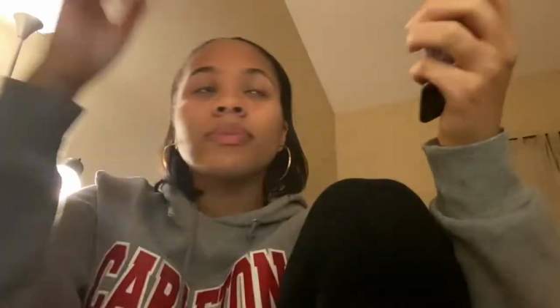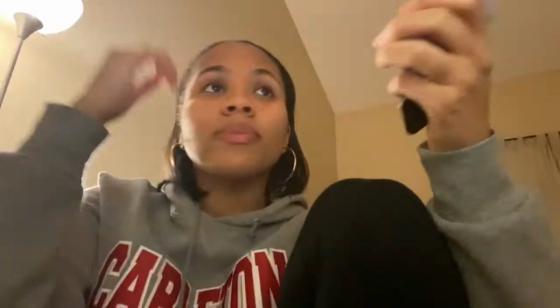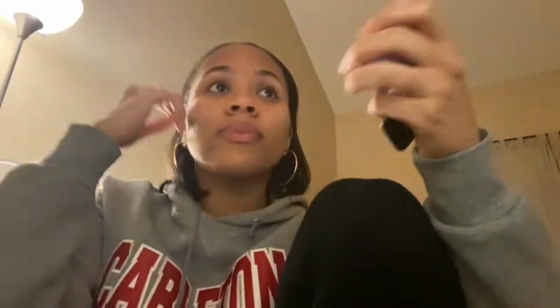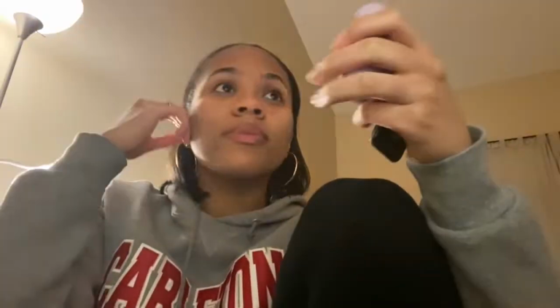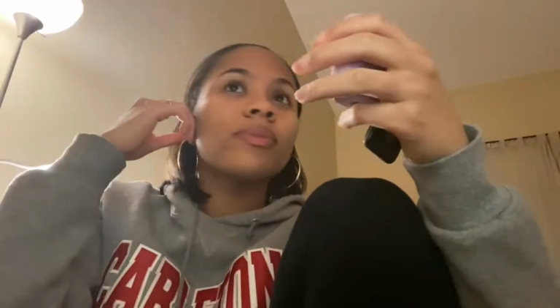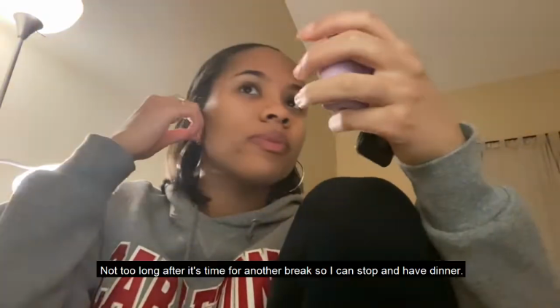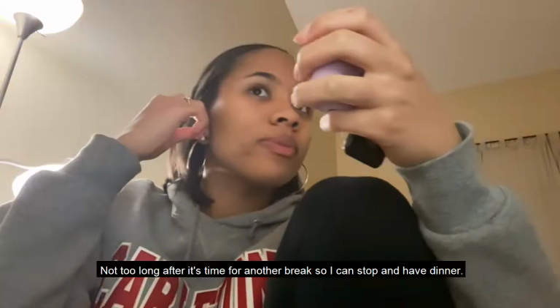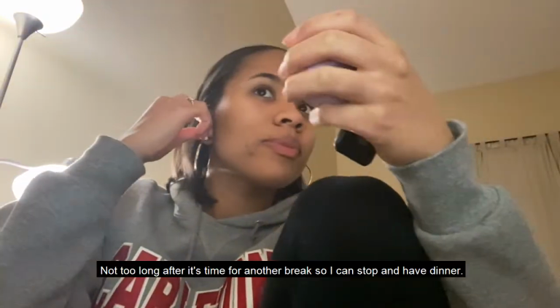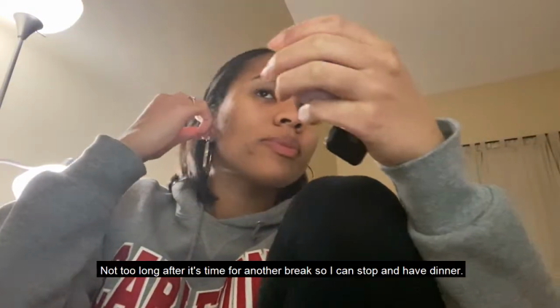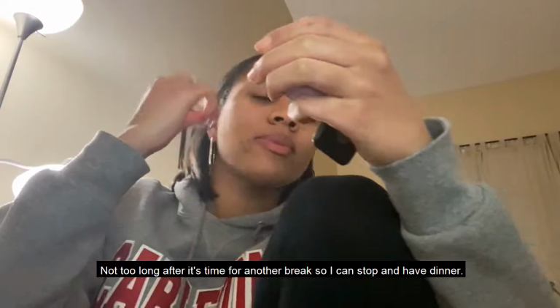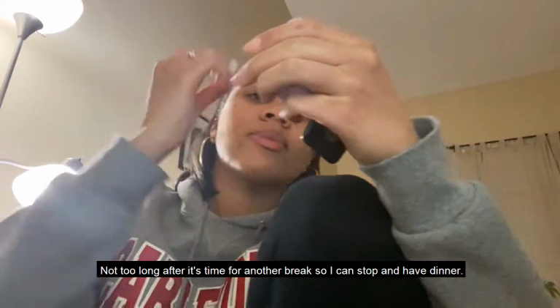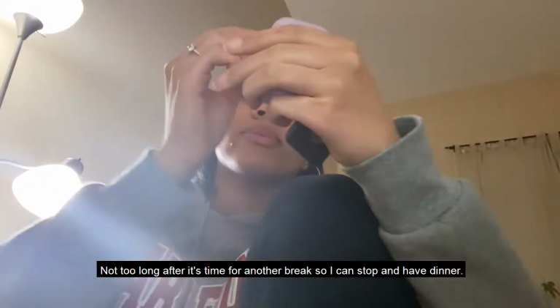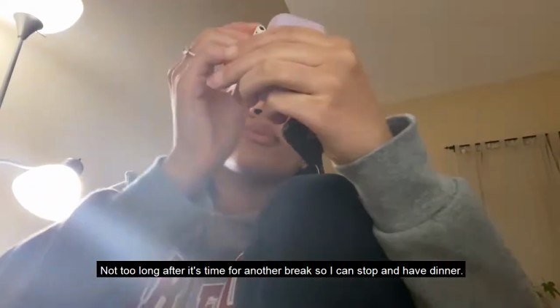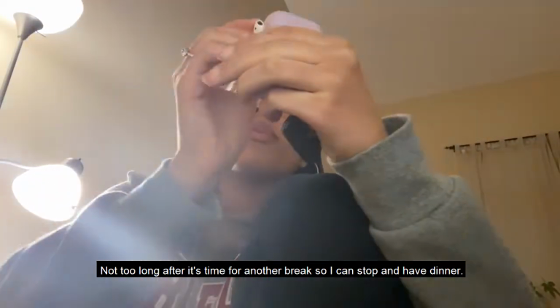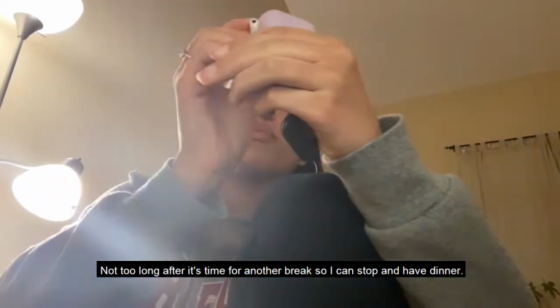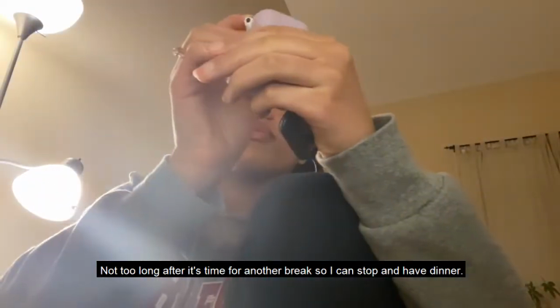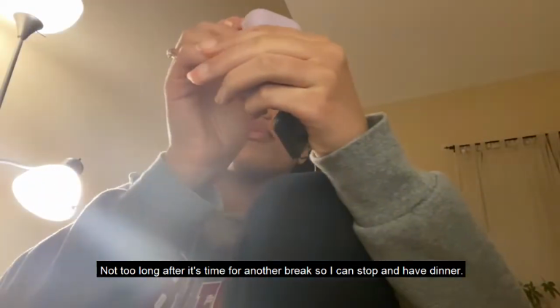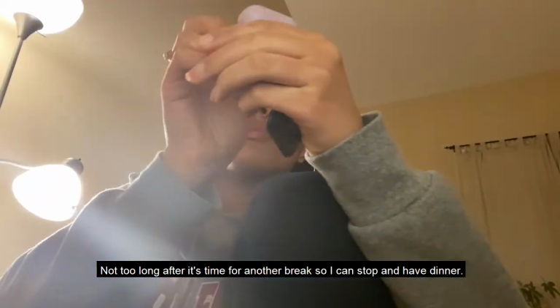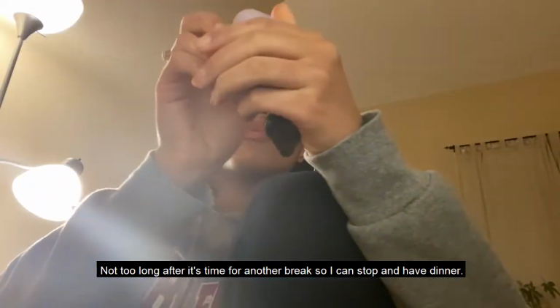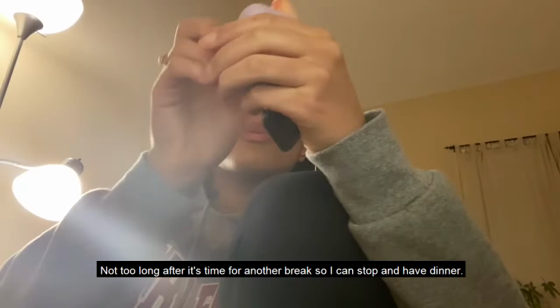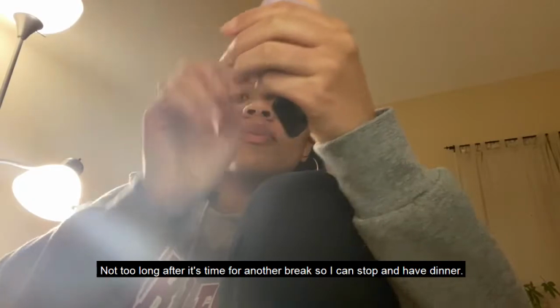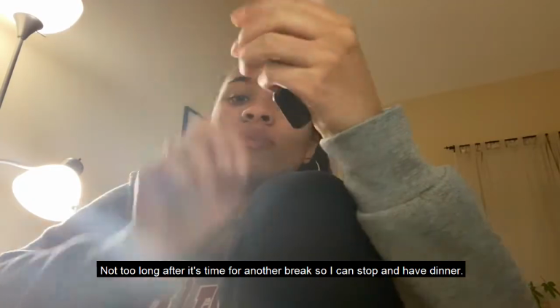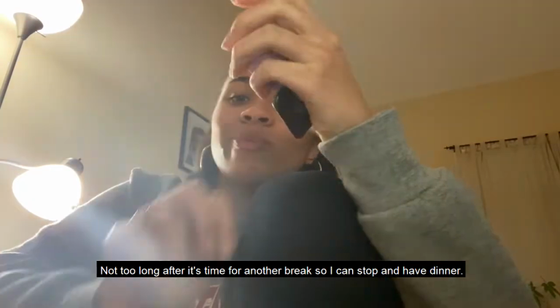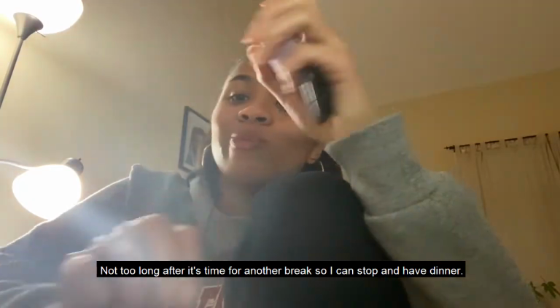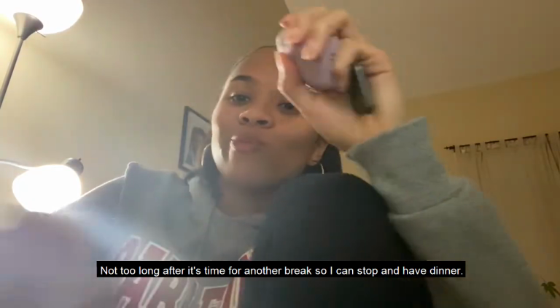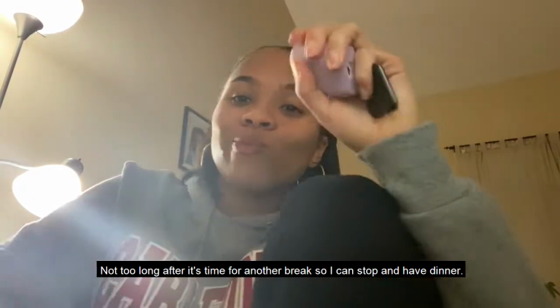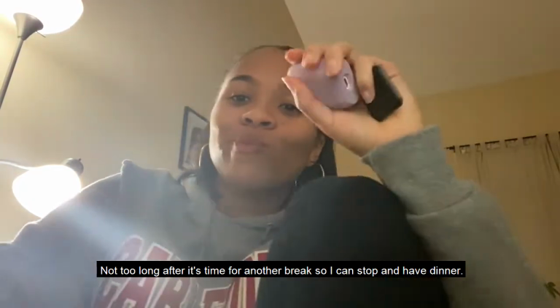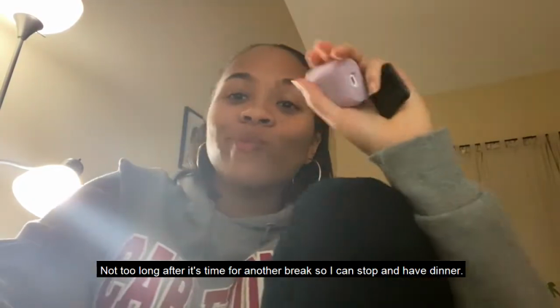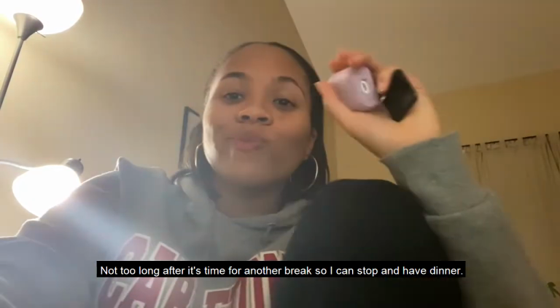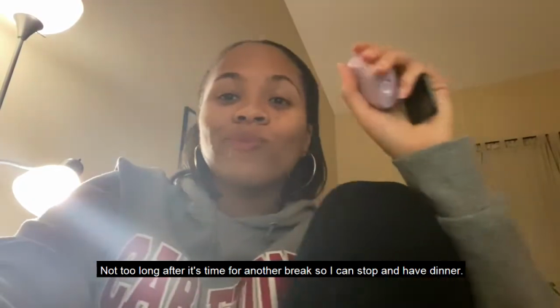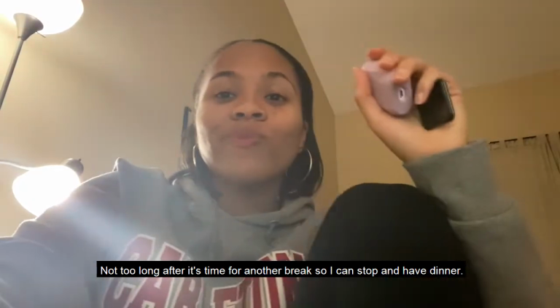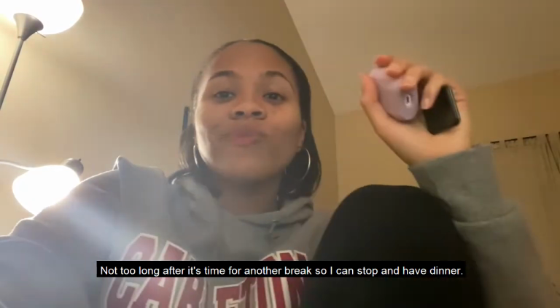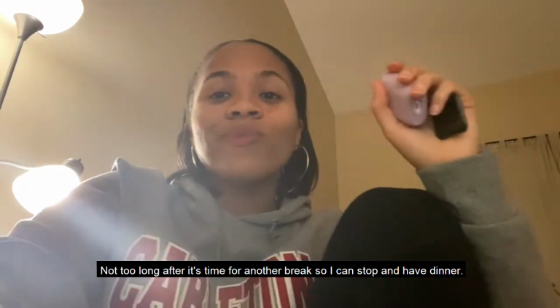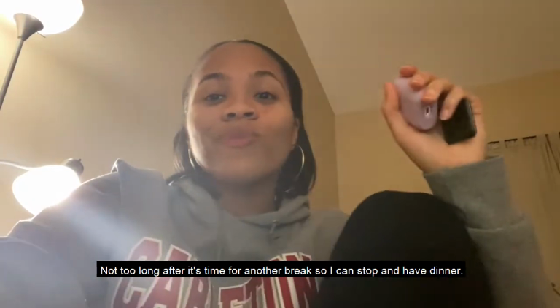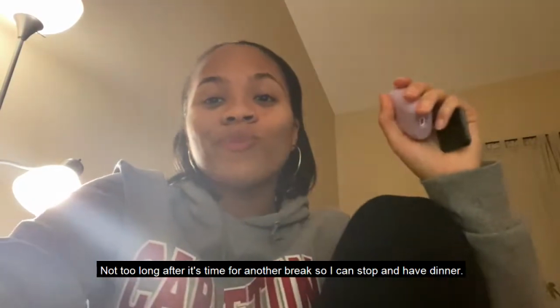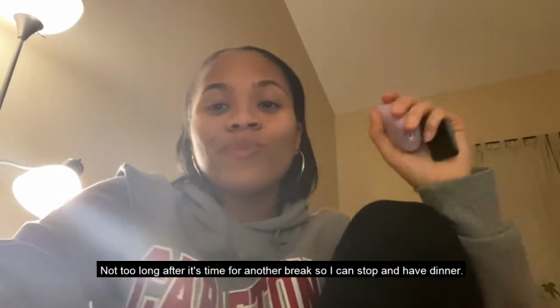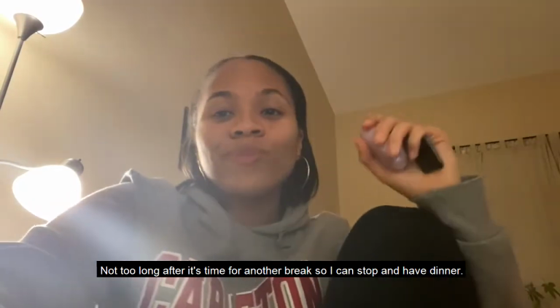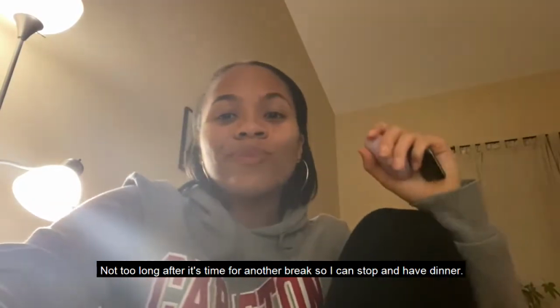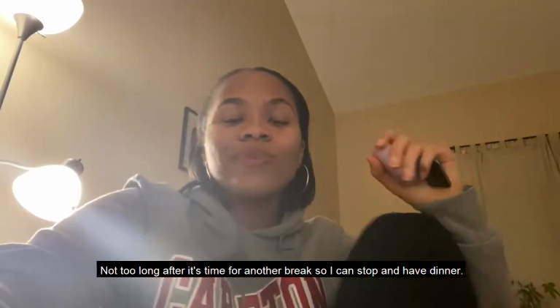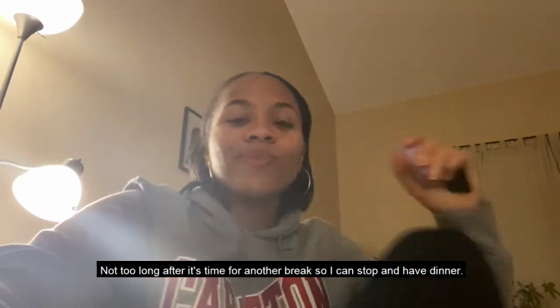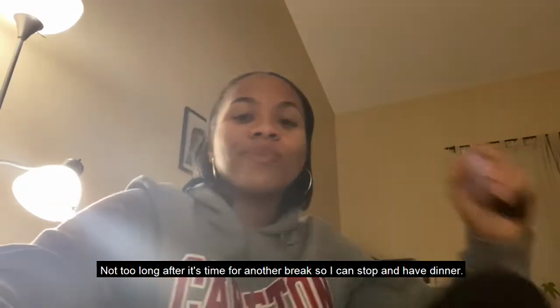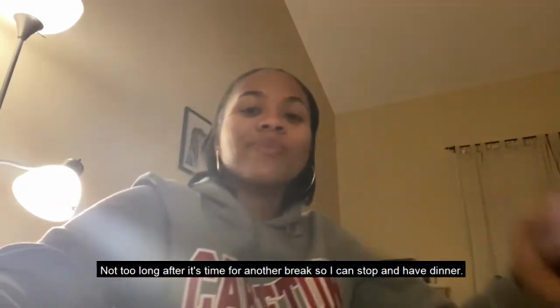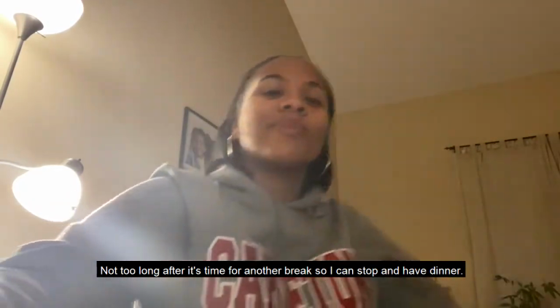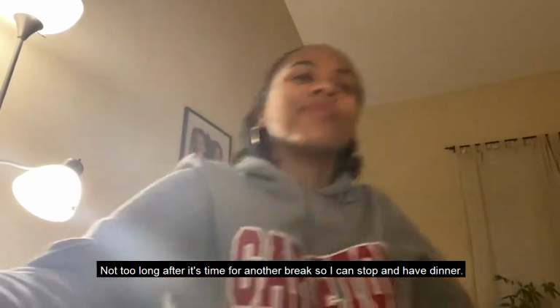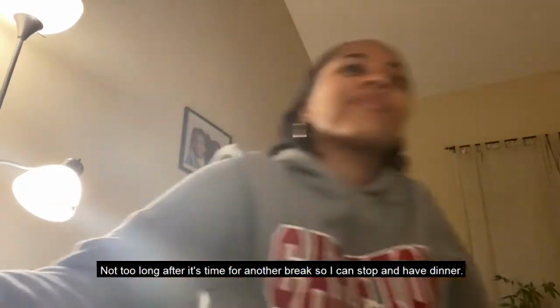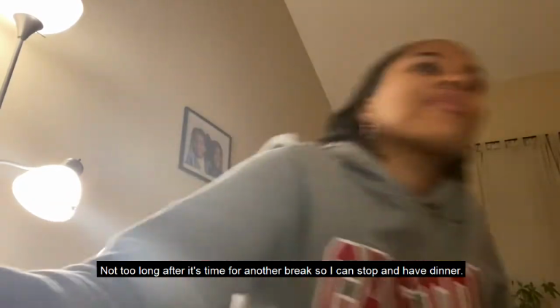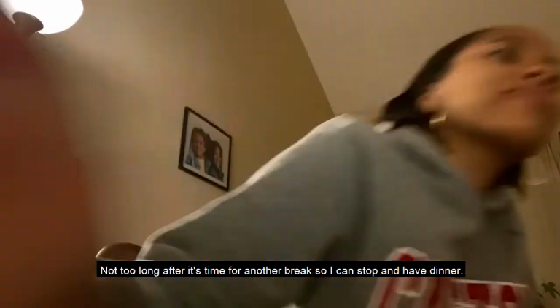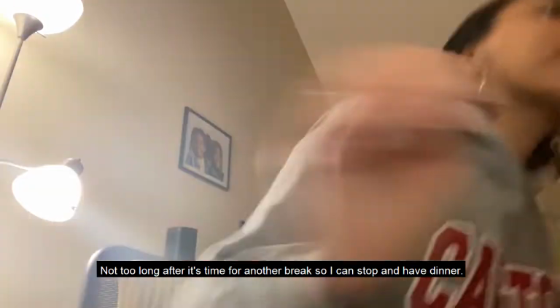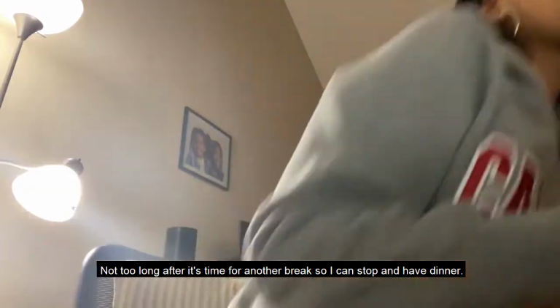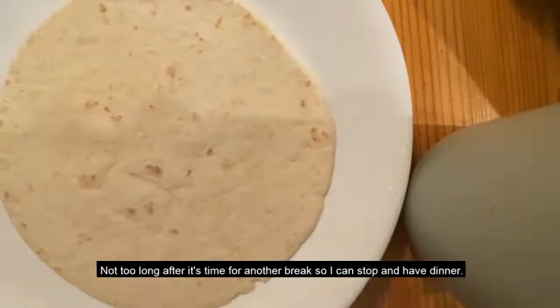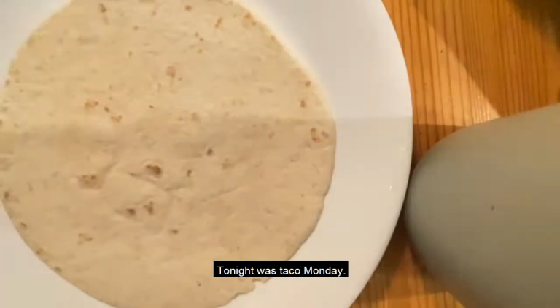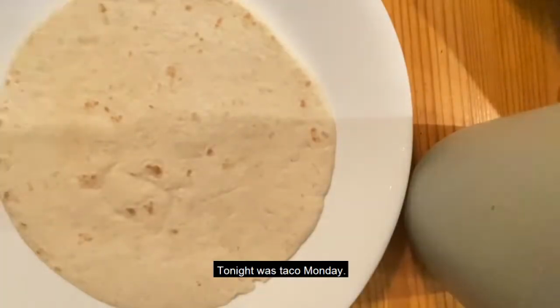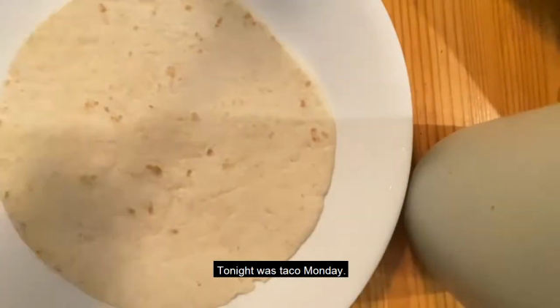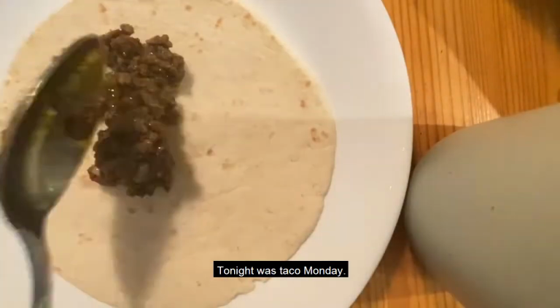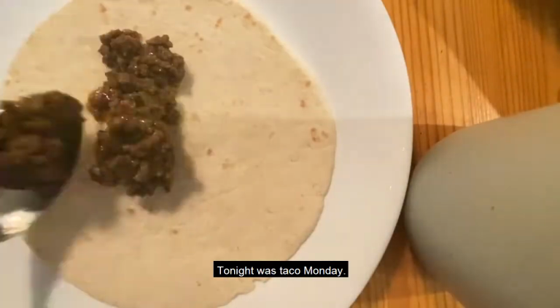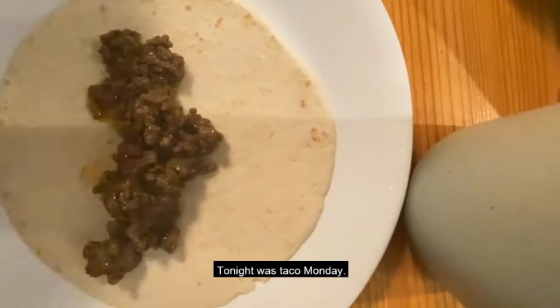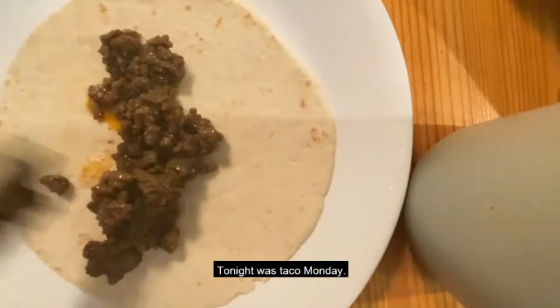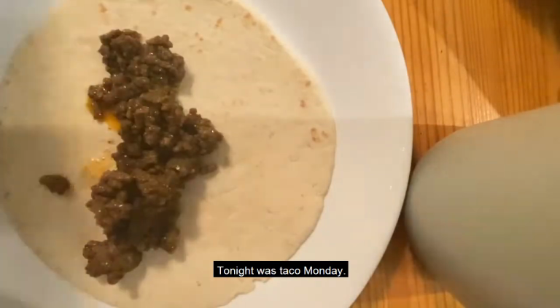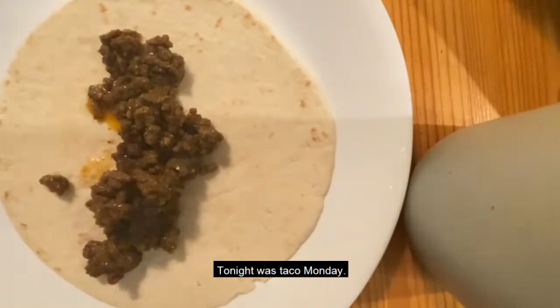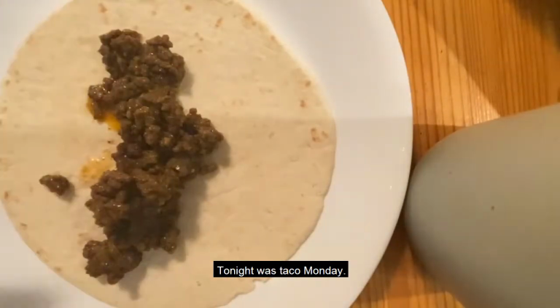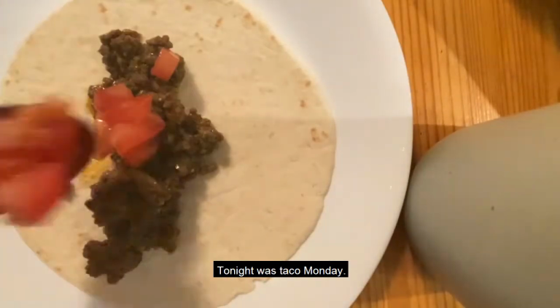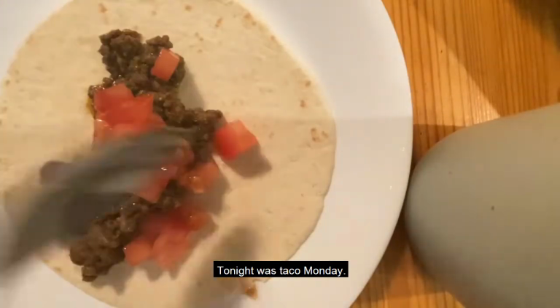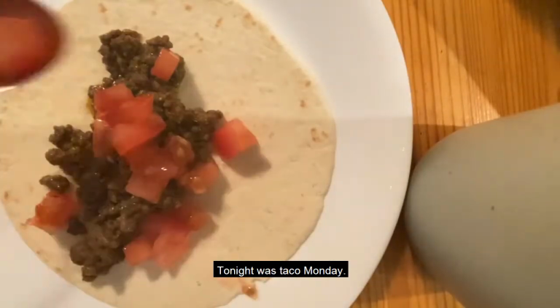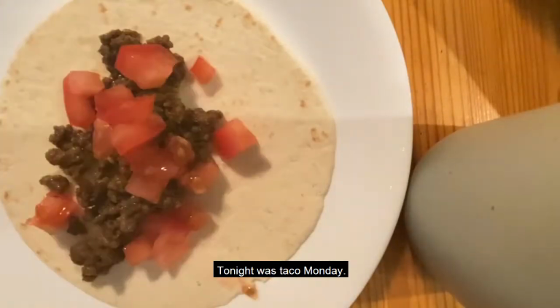Not too long after it was time for another break so I could stop and have dinner. Tonight was taco Monday.